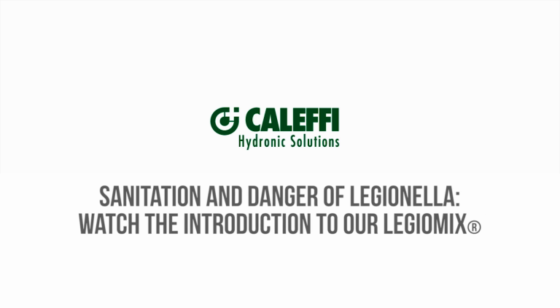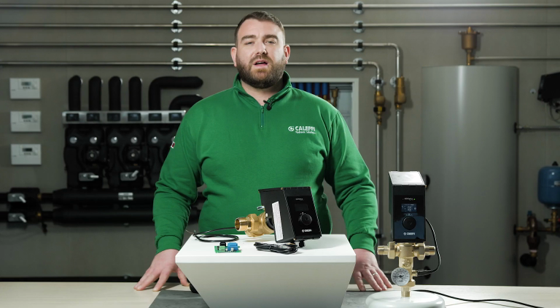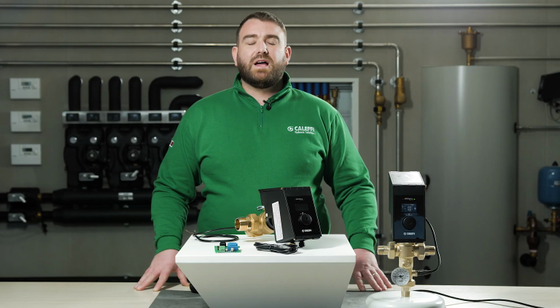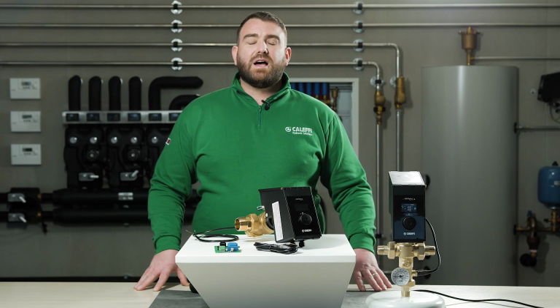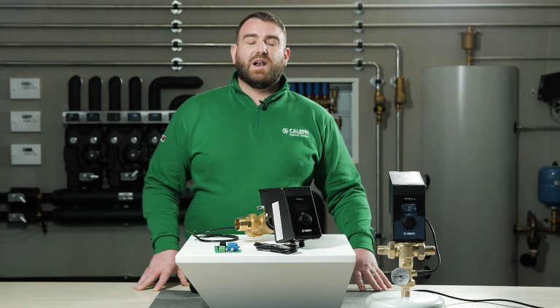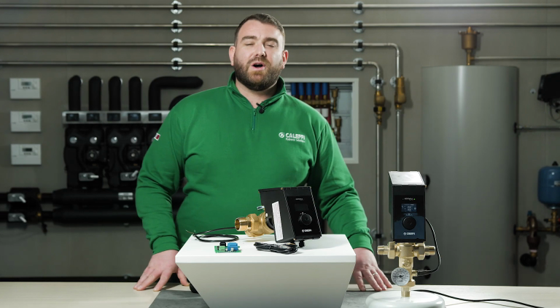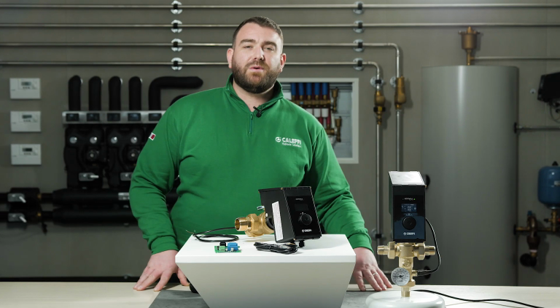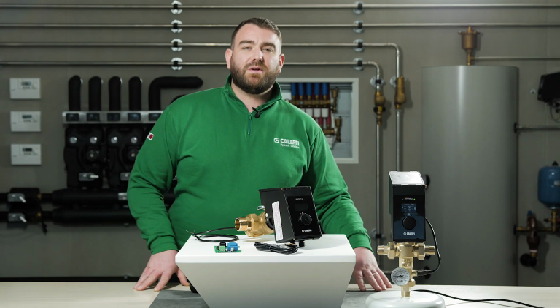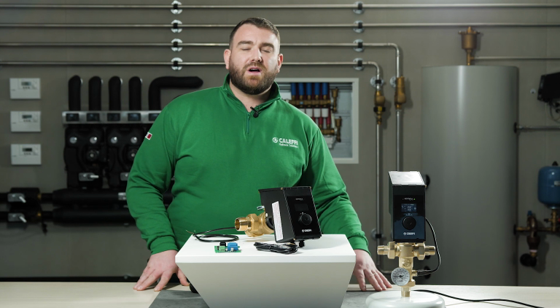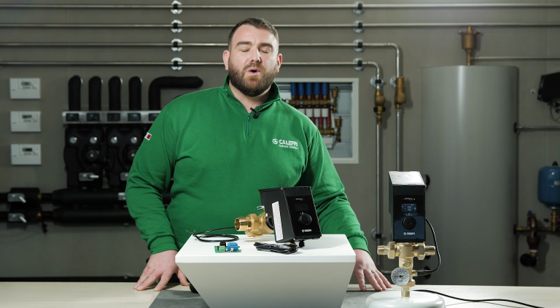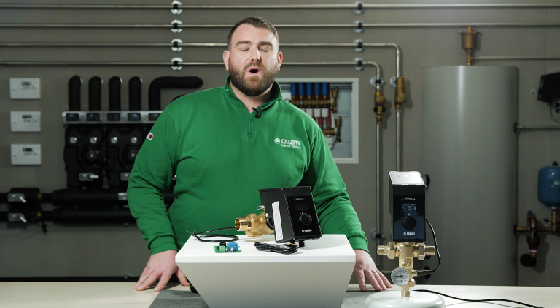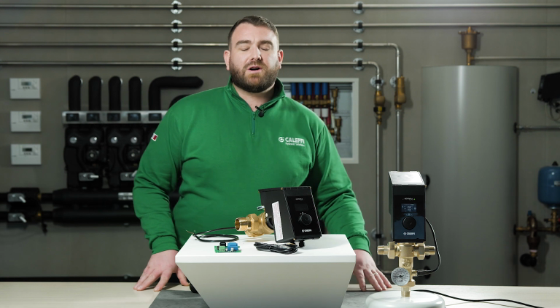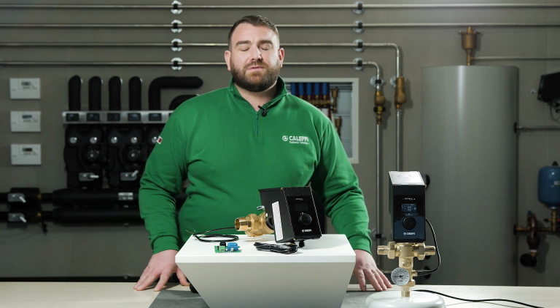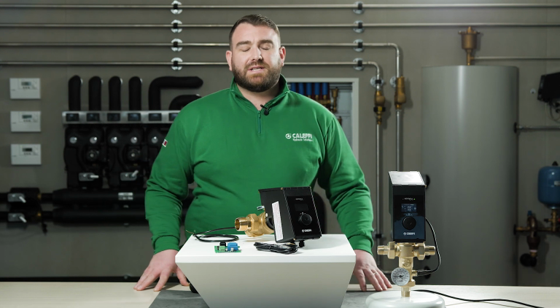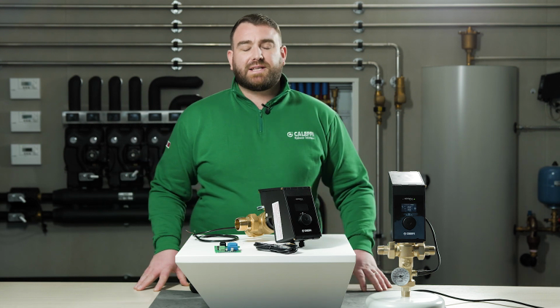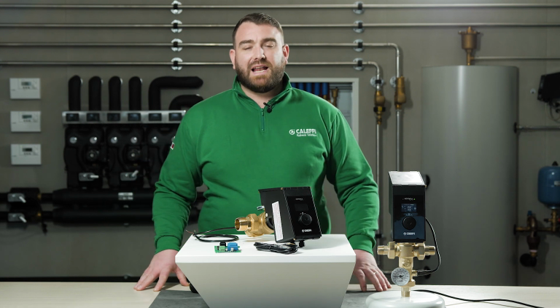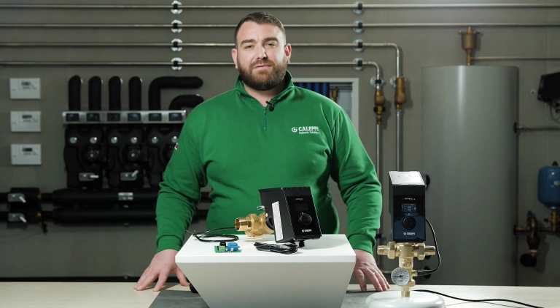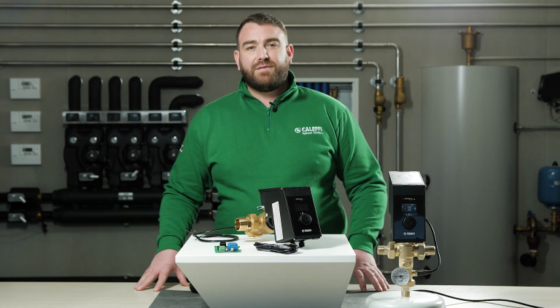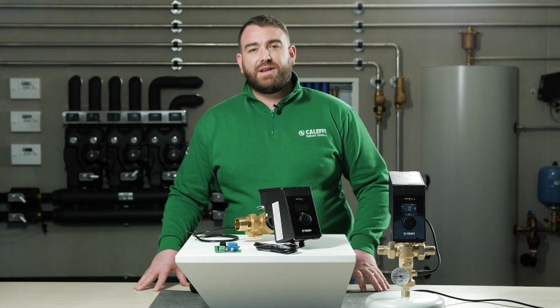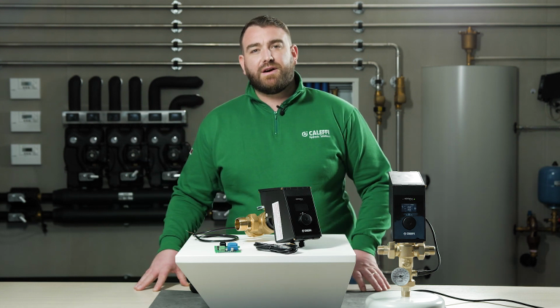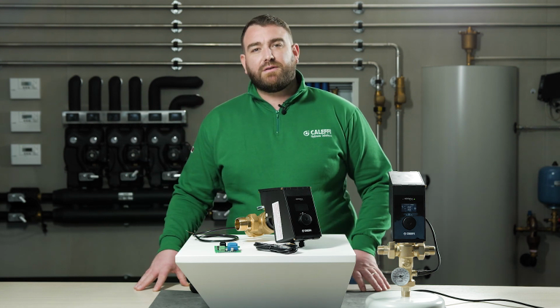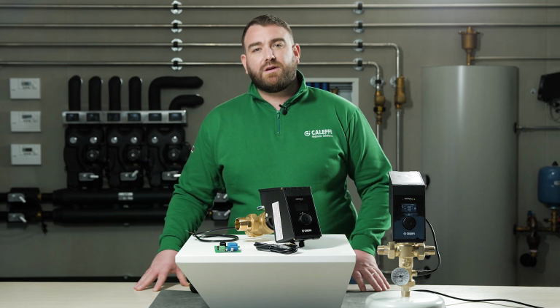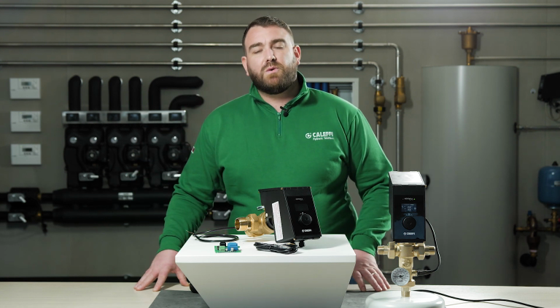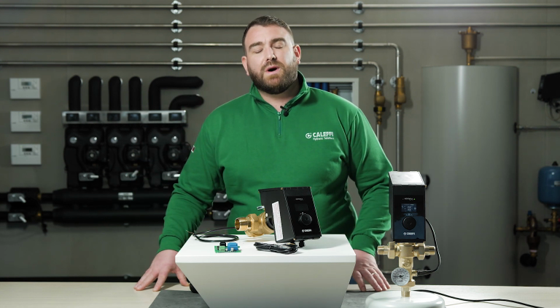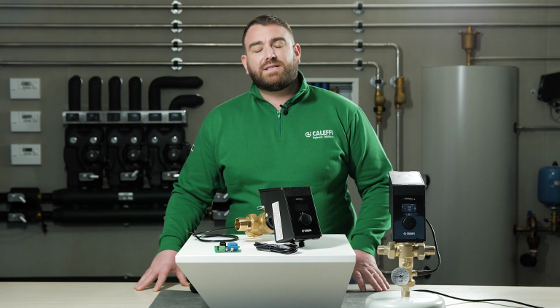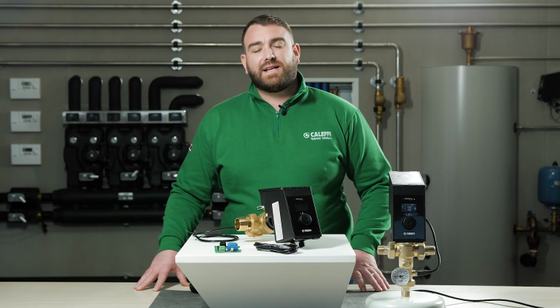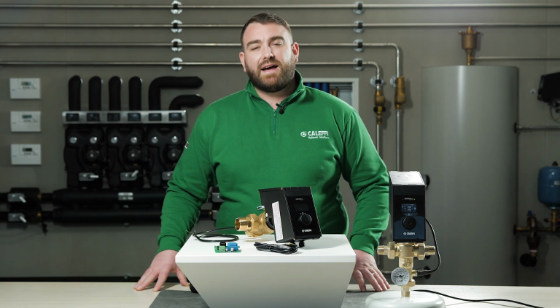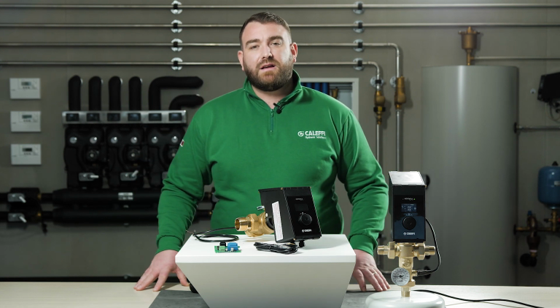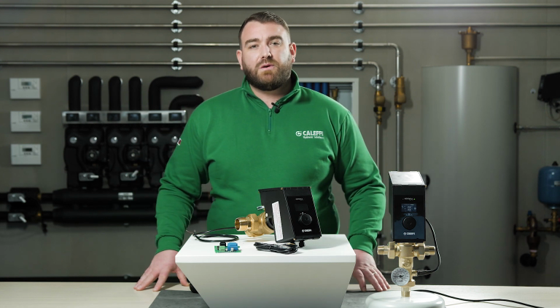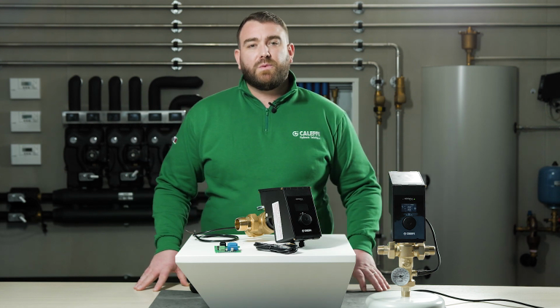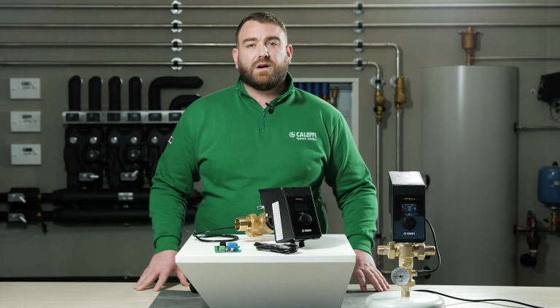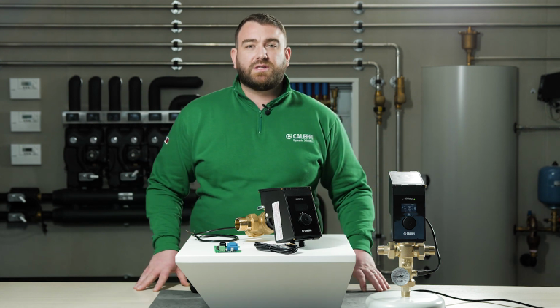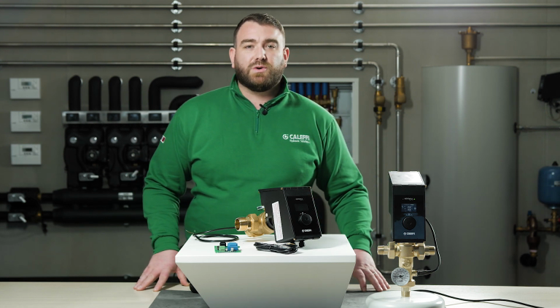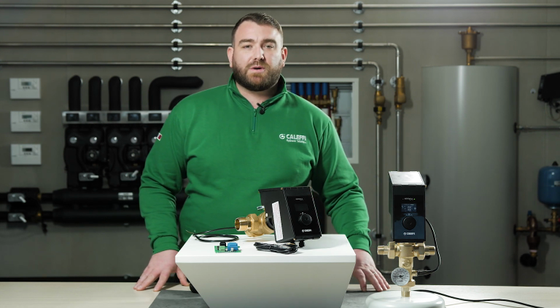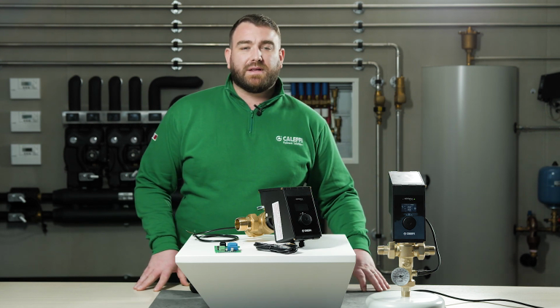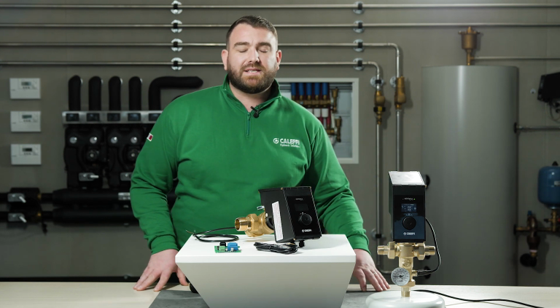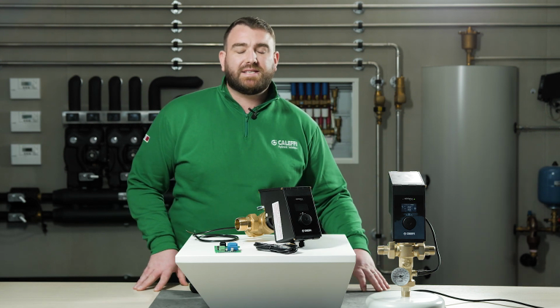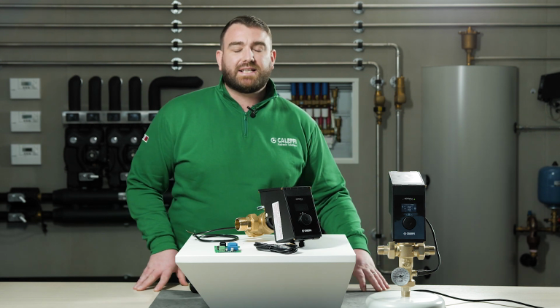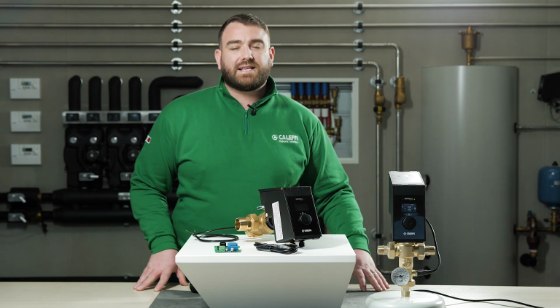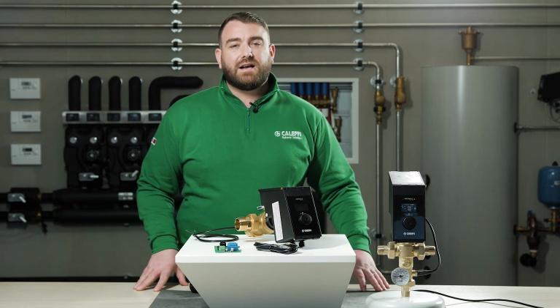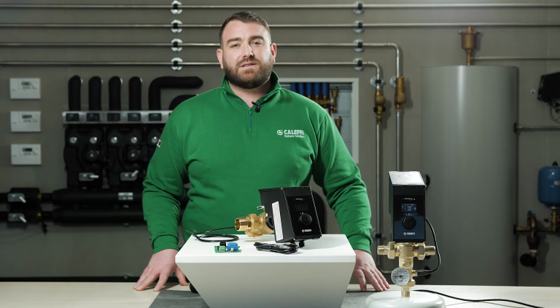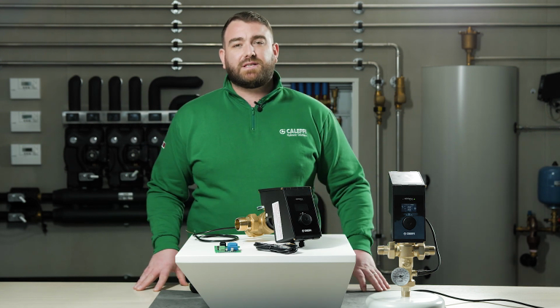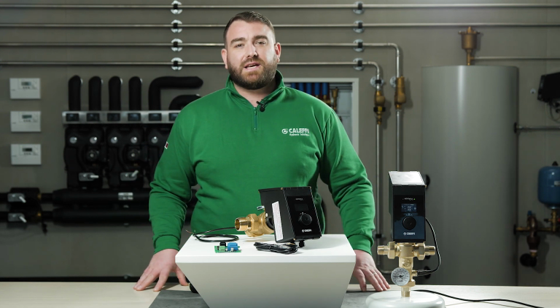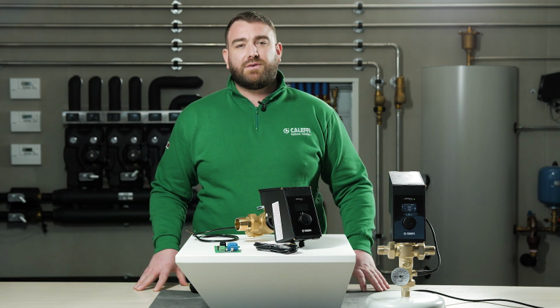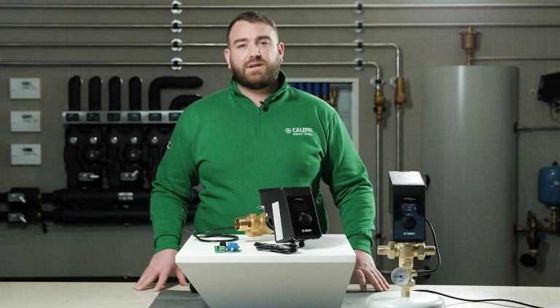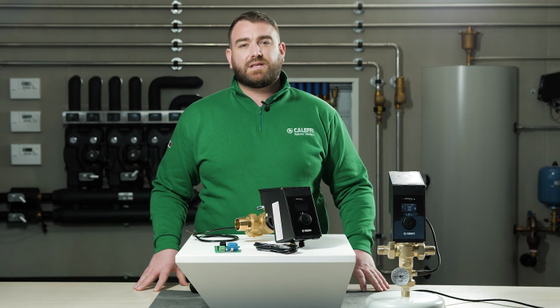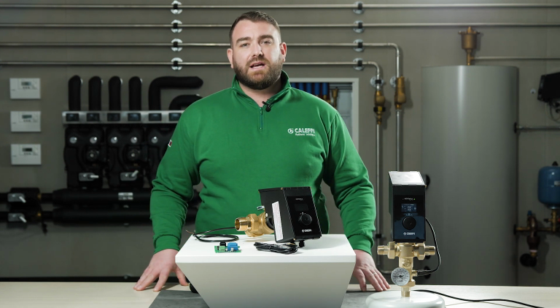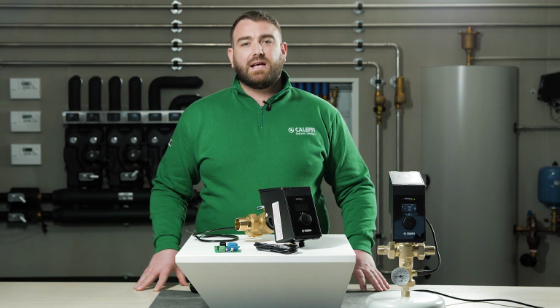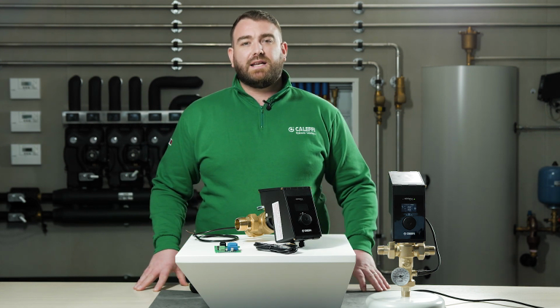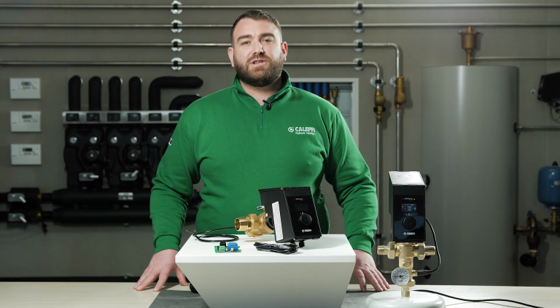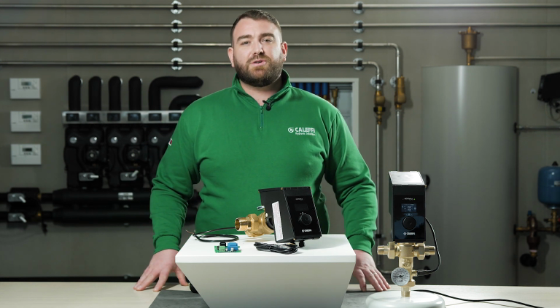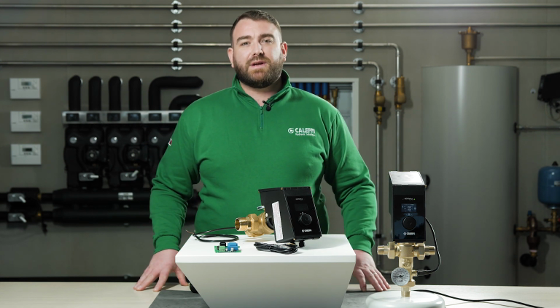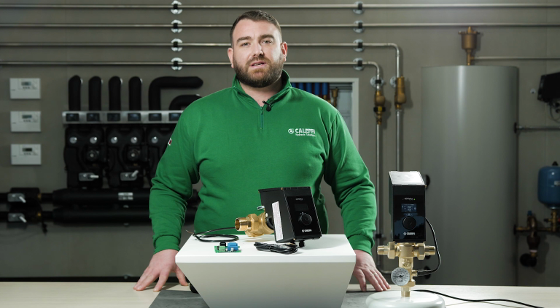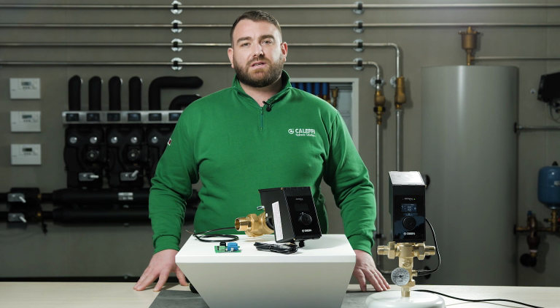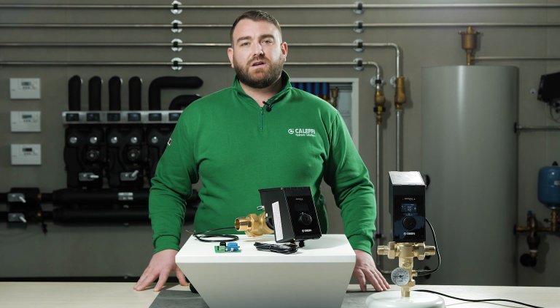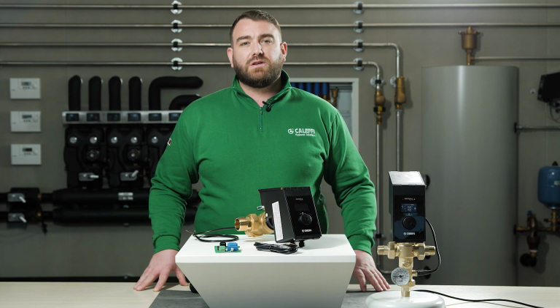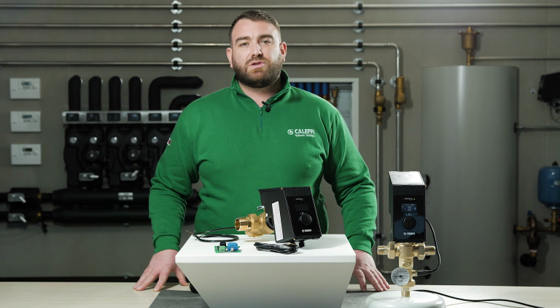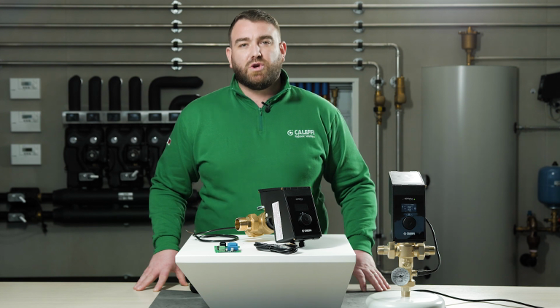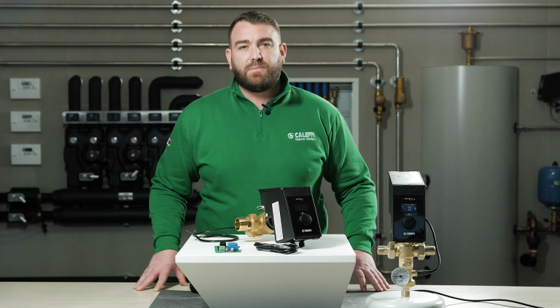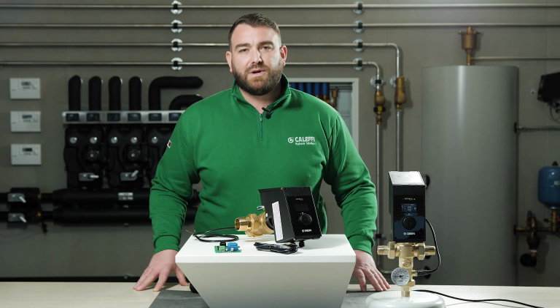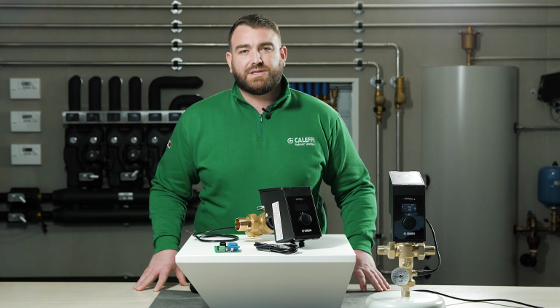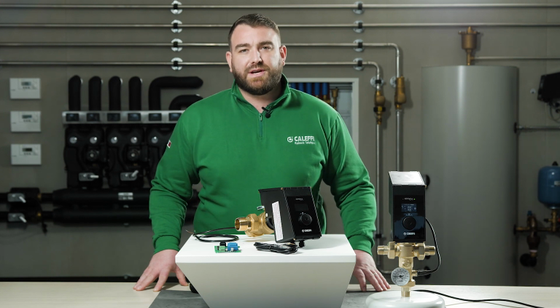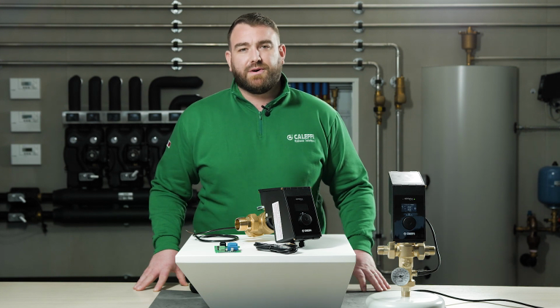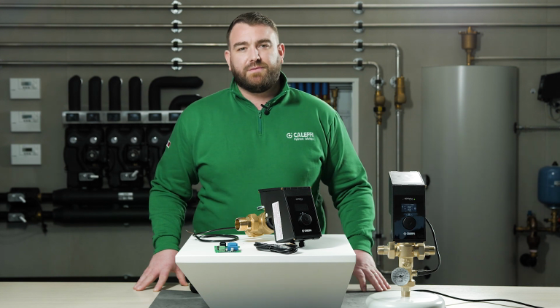Hello and welcome to this Caleffi video where today we're going to talk about the 6000 series LedgerMix 2.0.